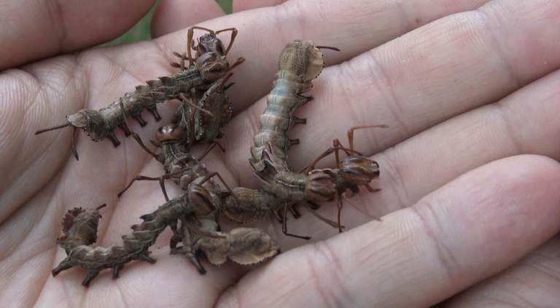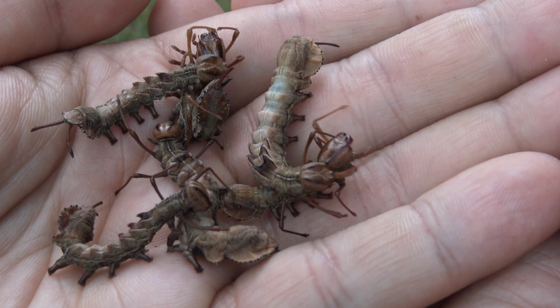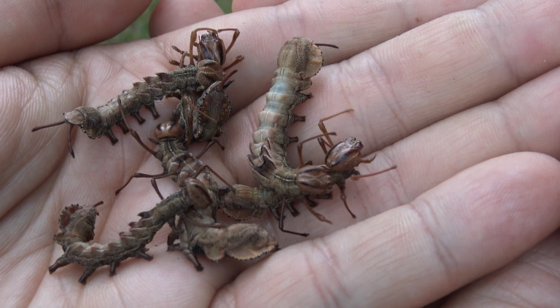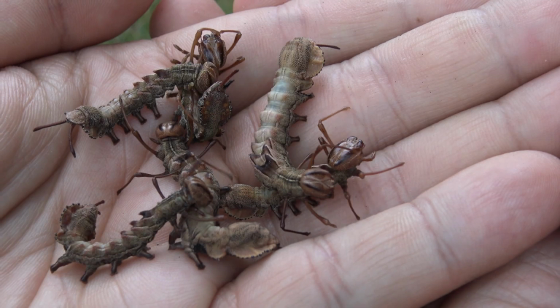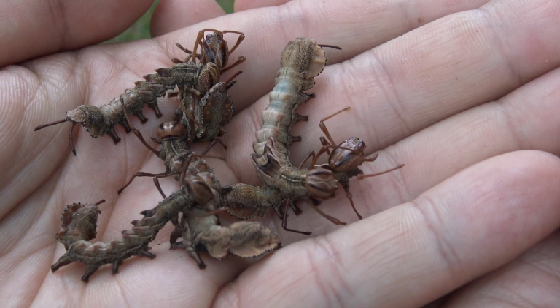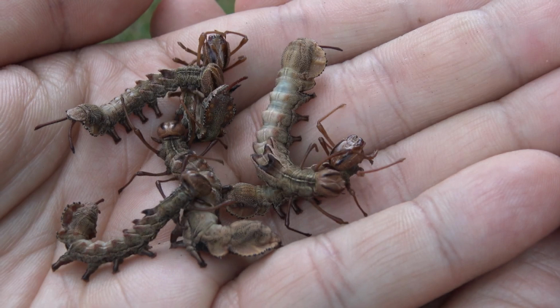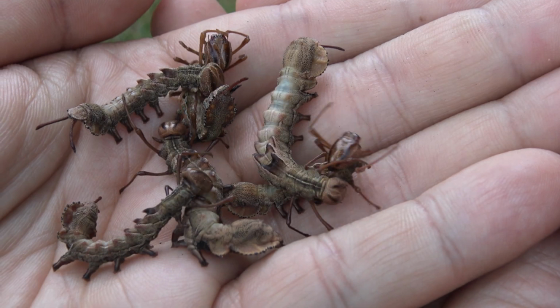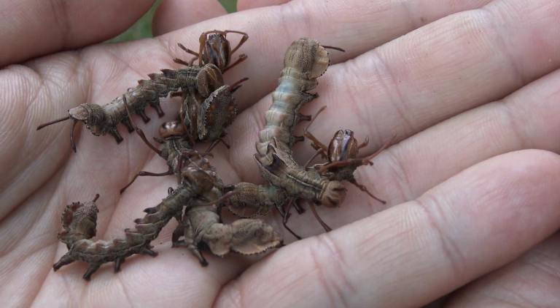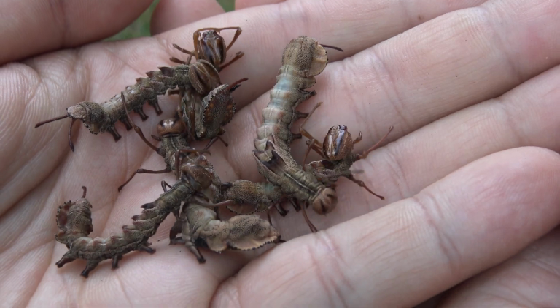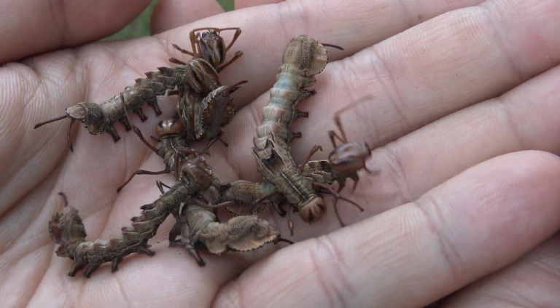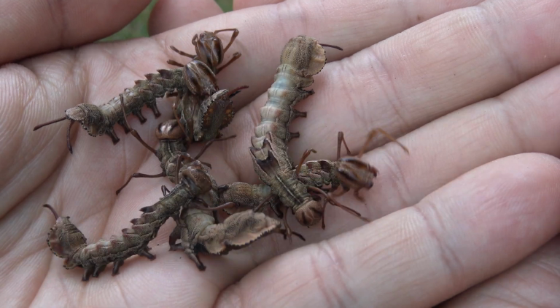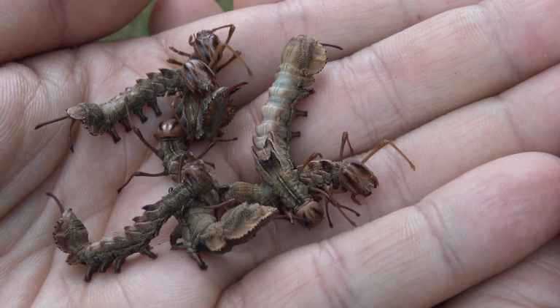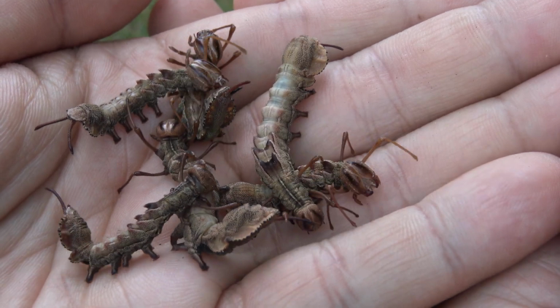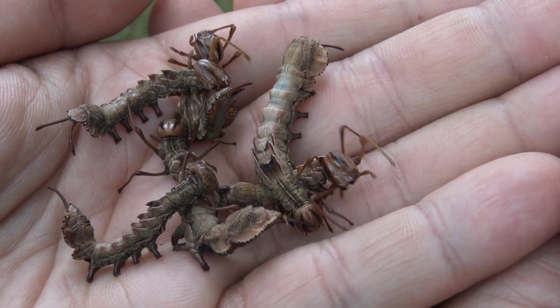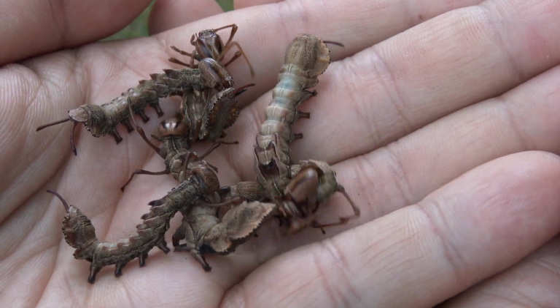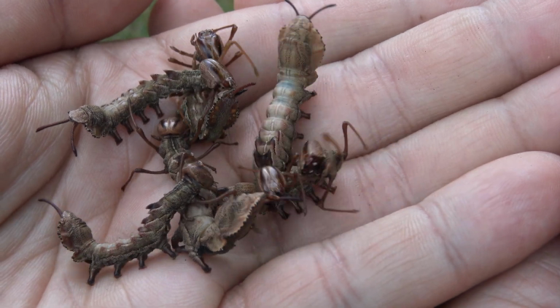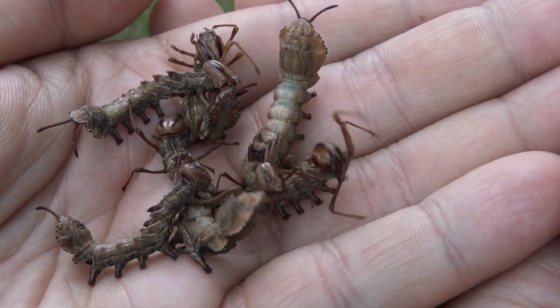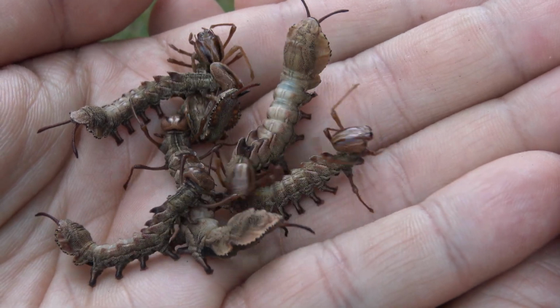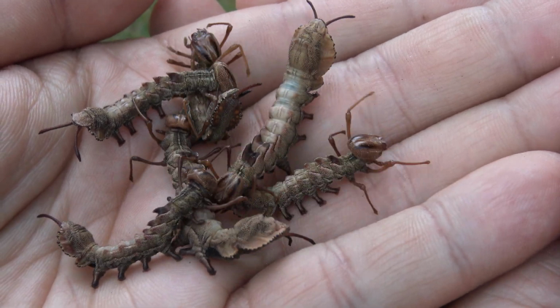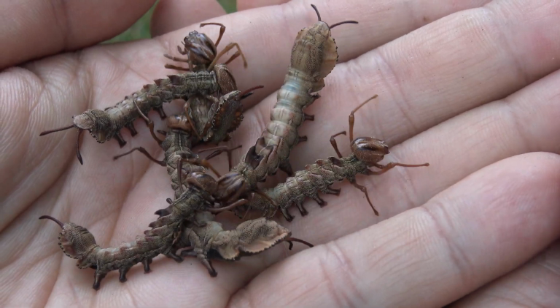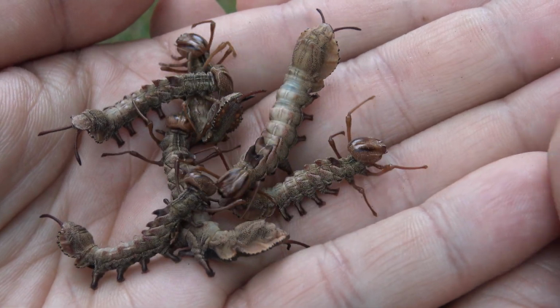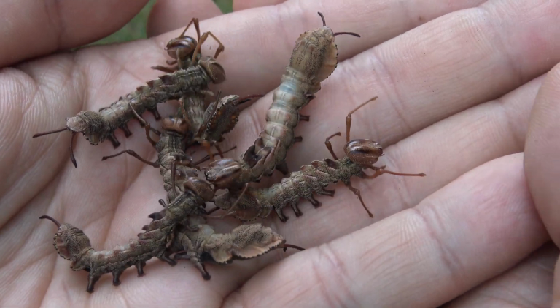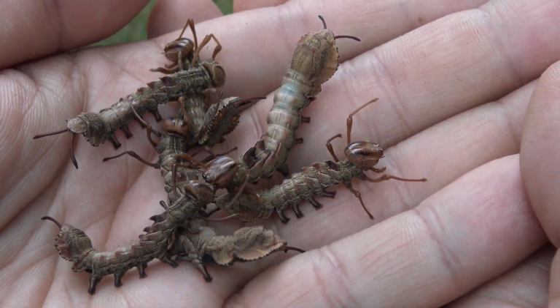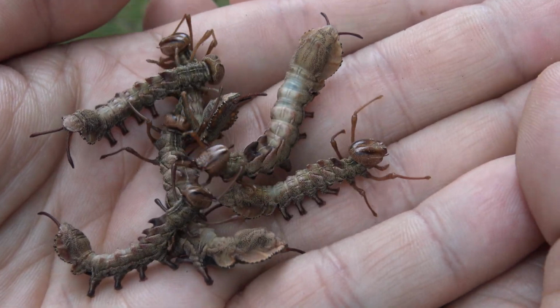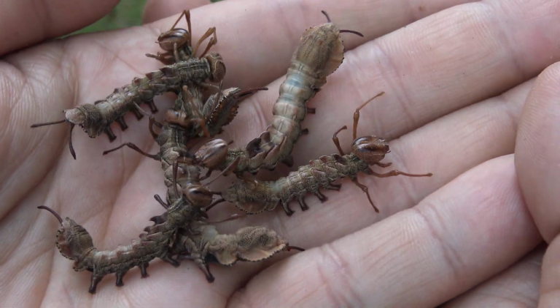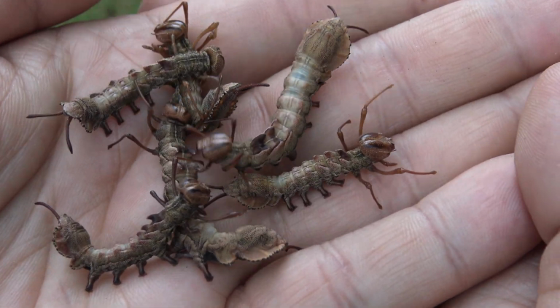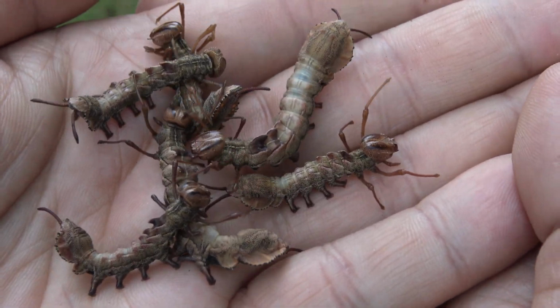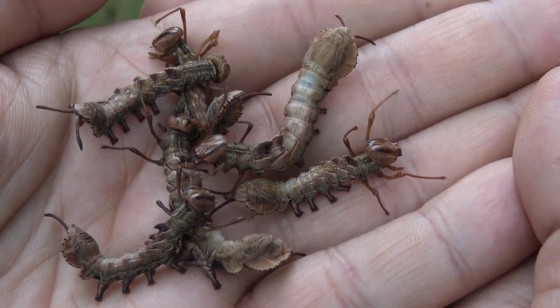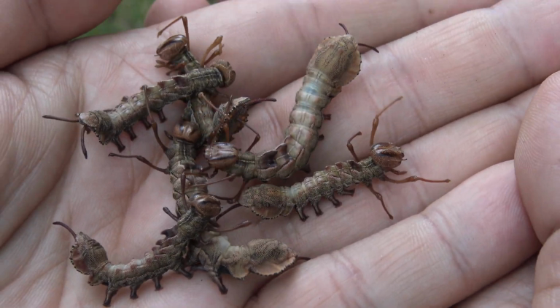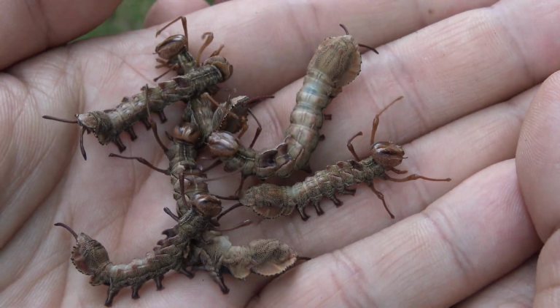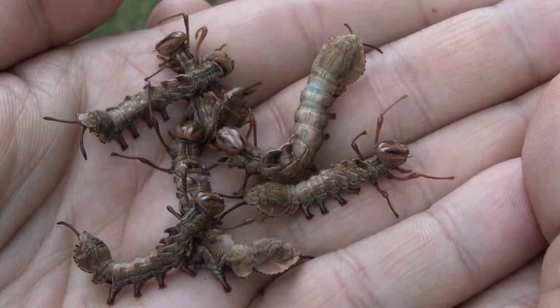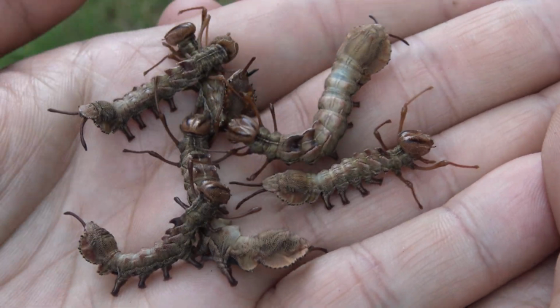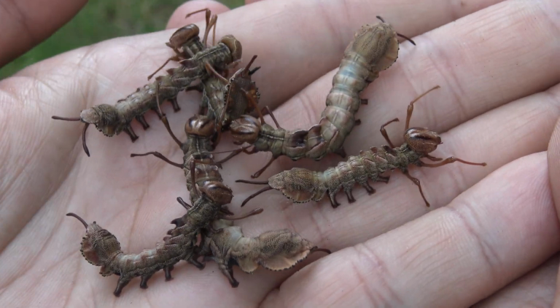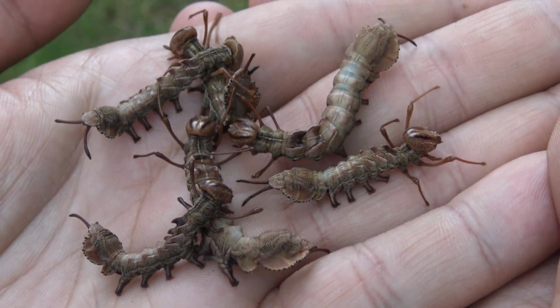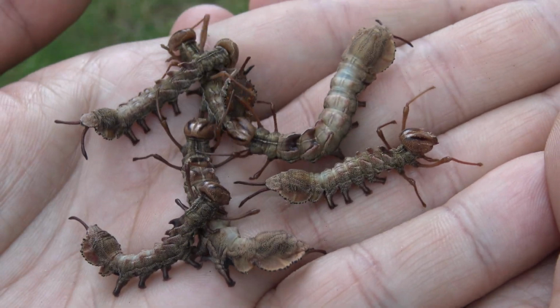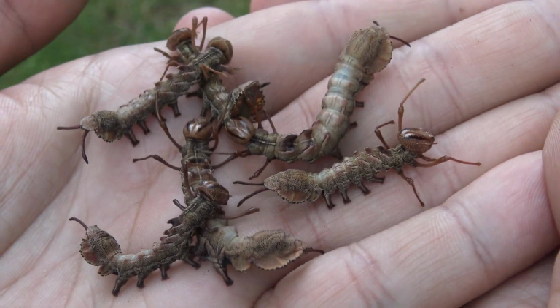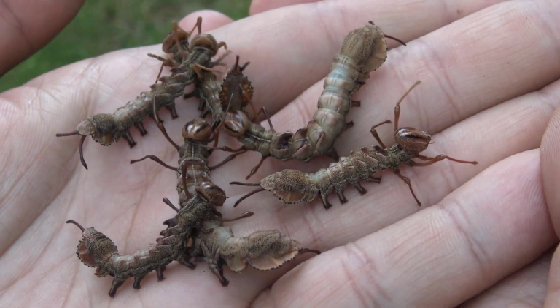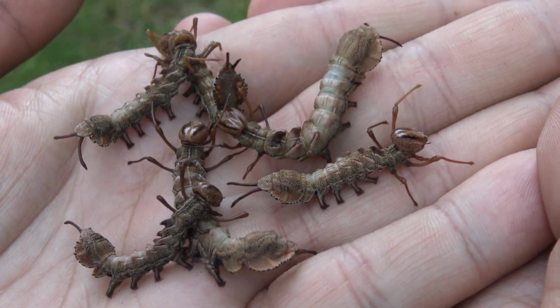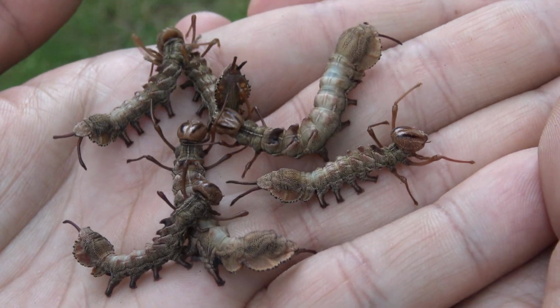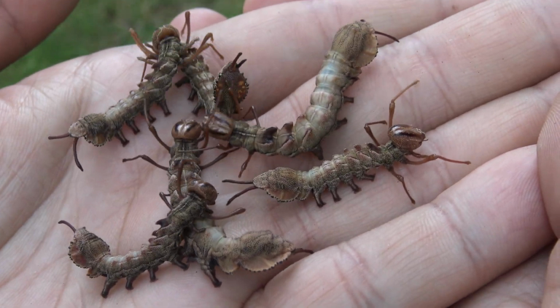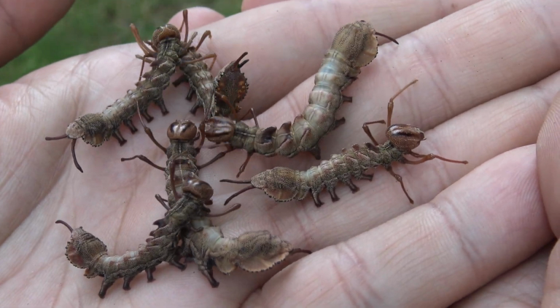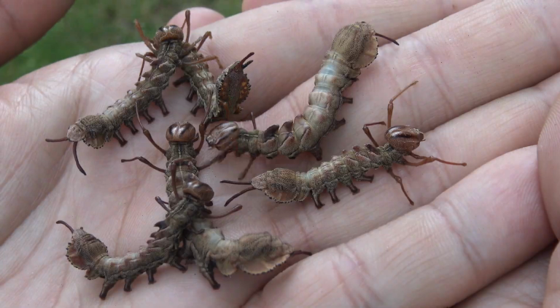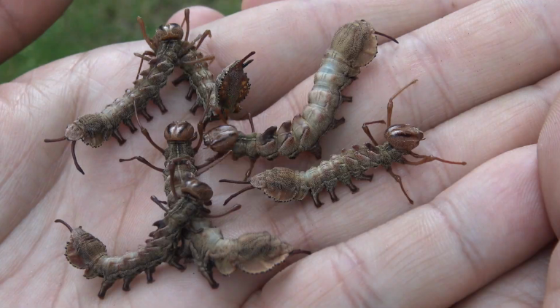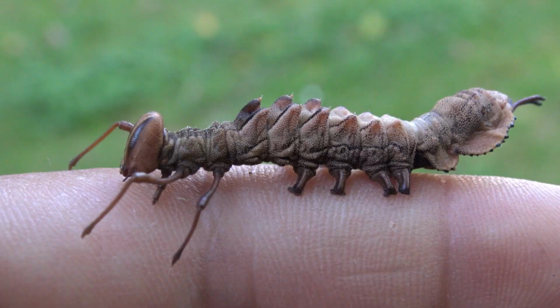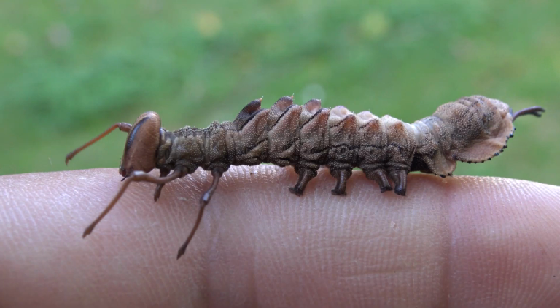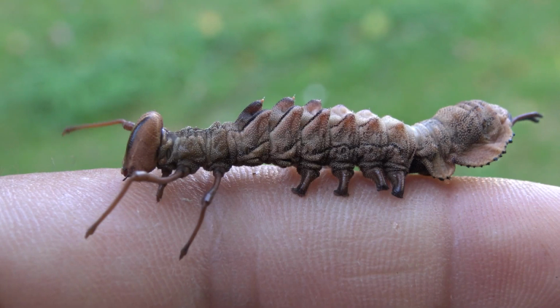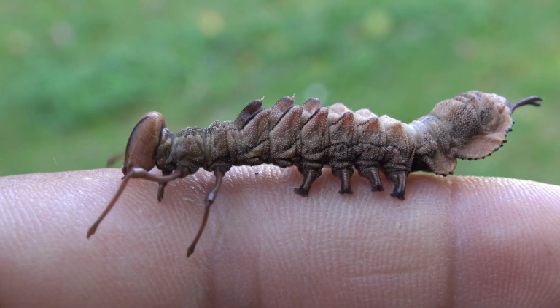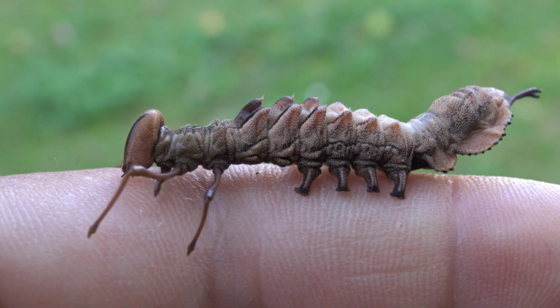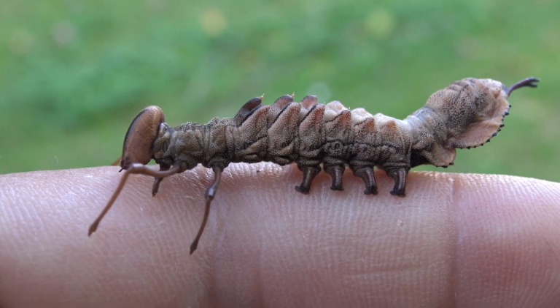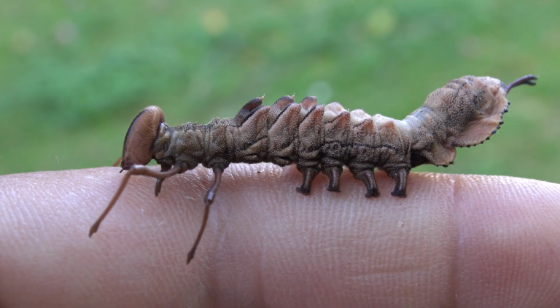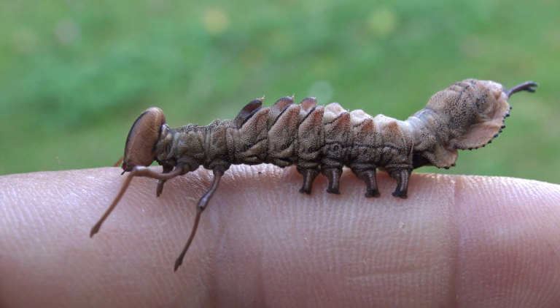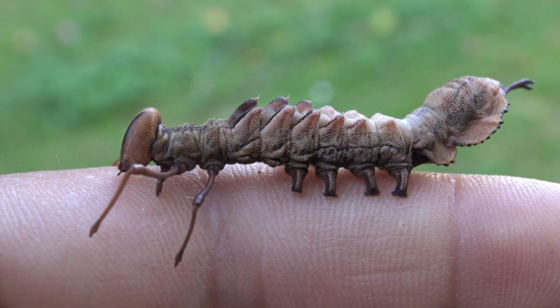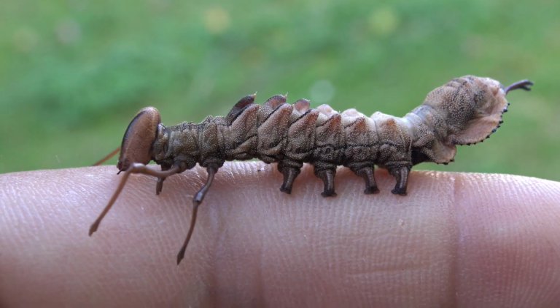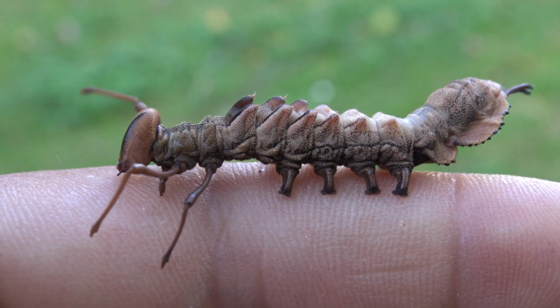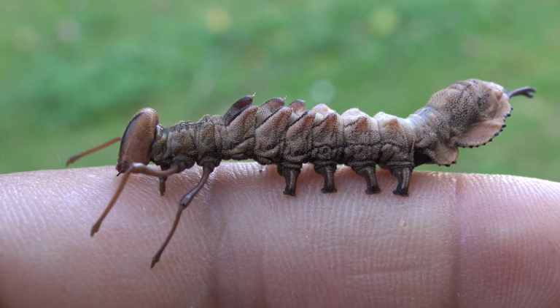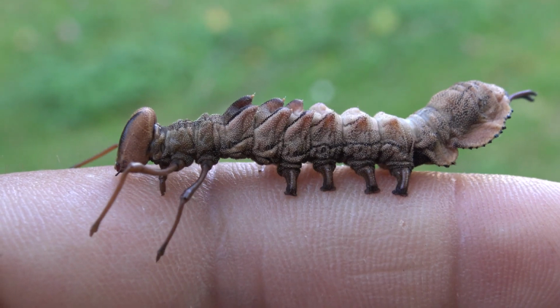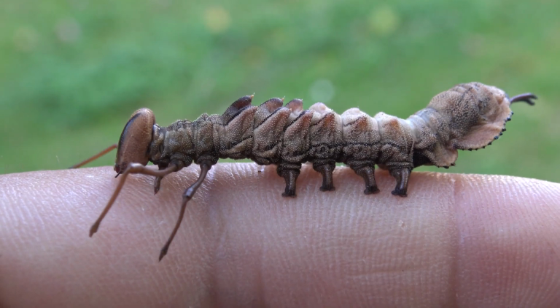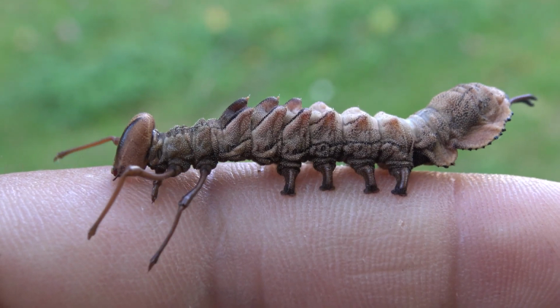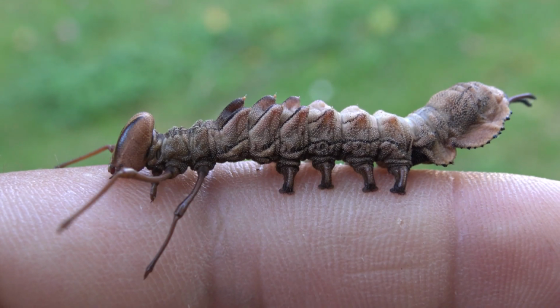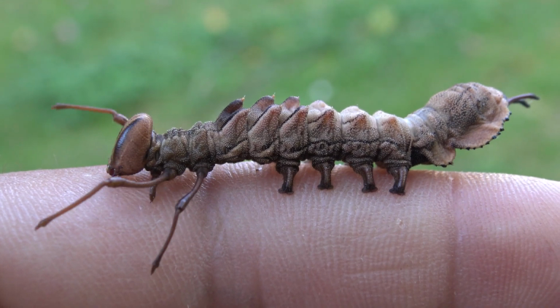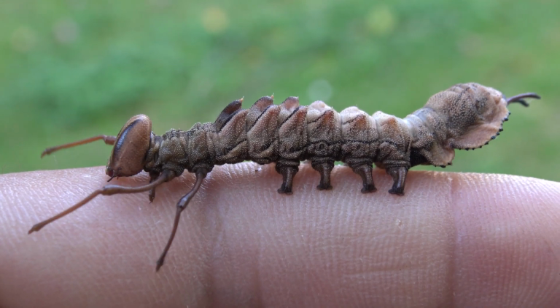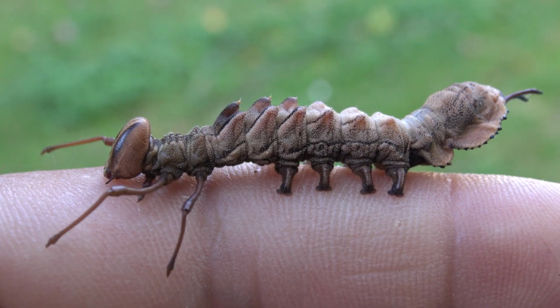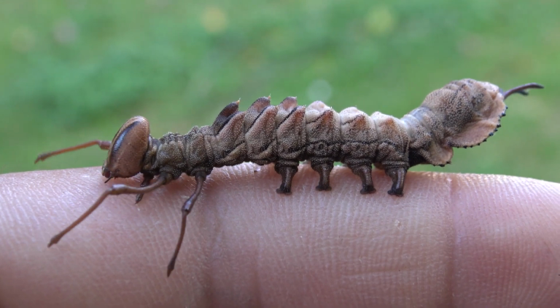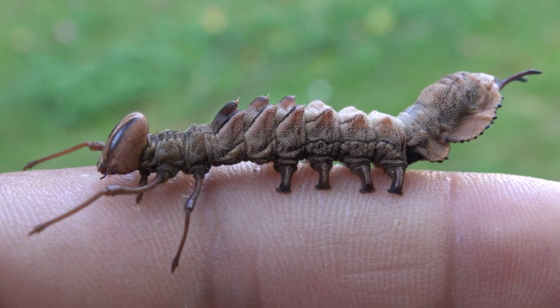What are these? Wow, that is just absolutely insane. These are the caterpillars of the lobster moth.